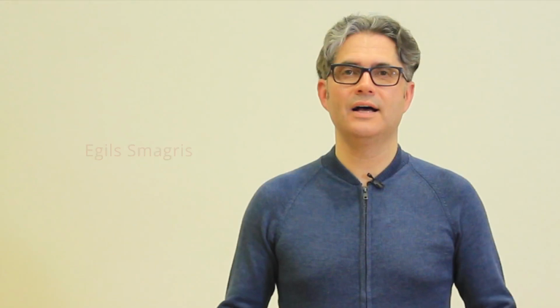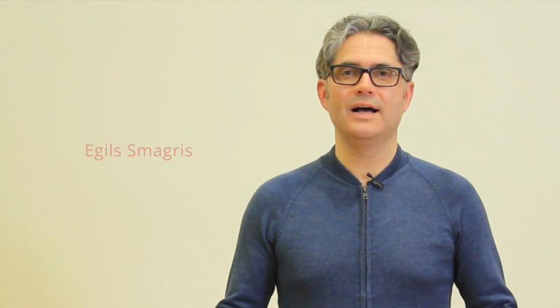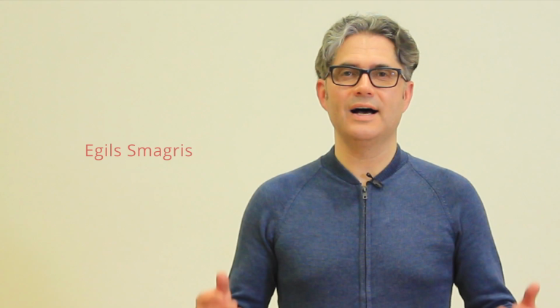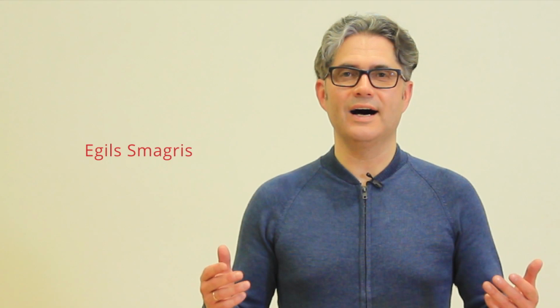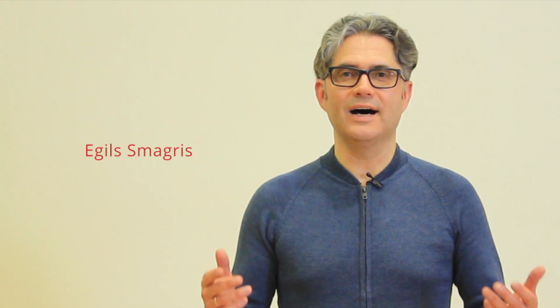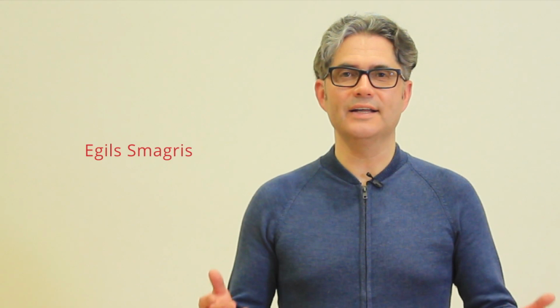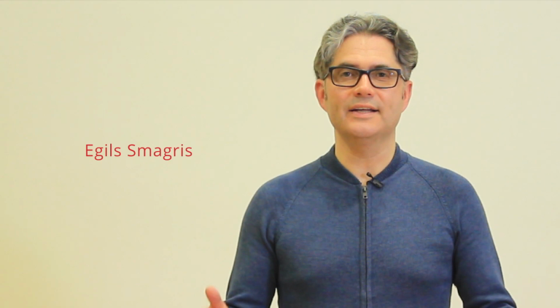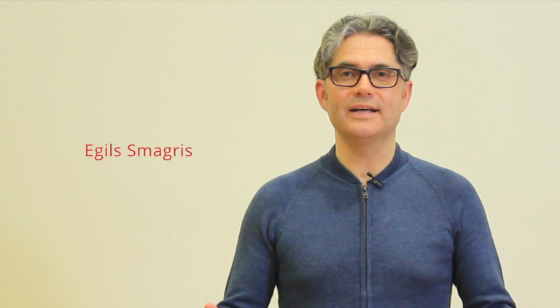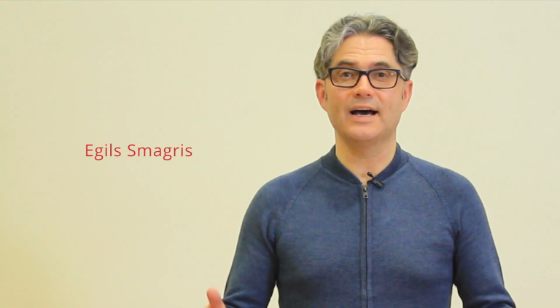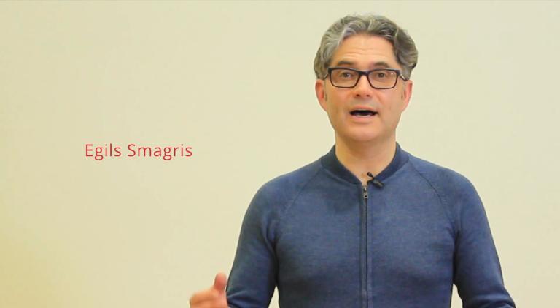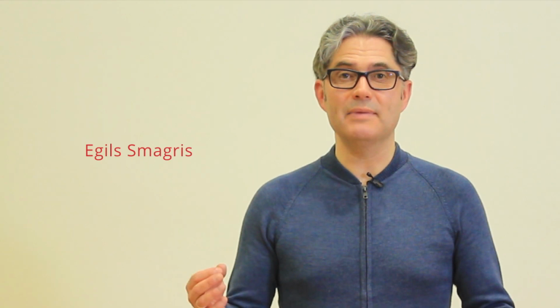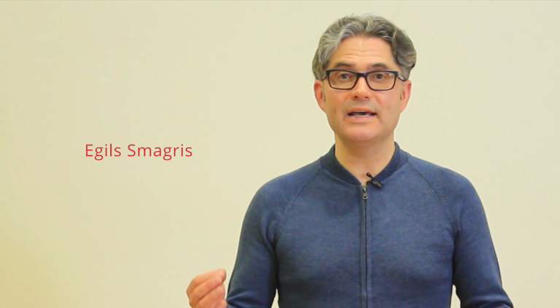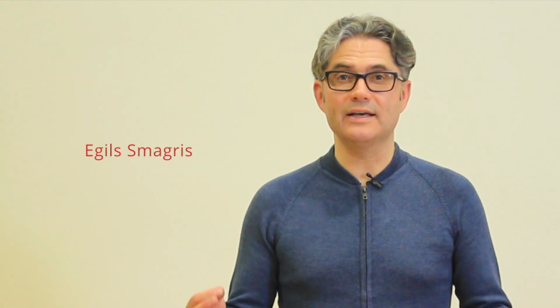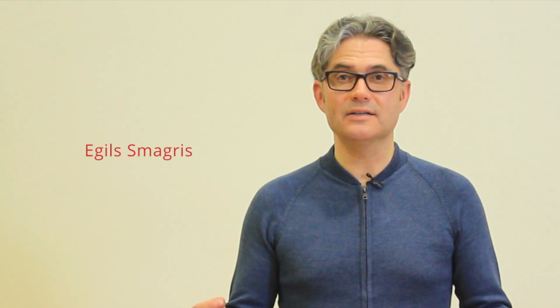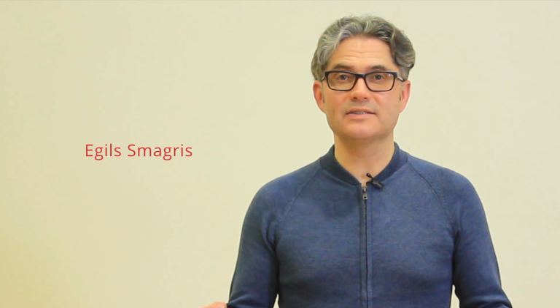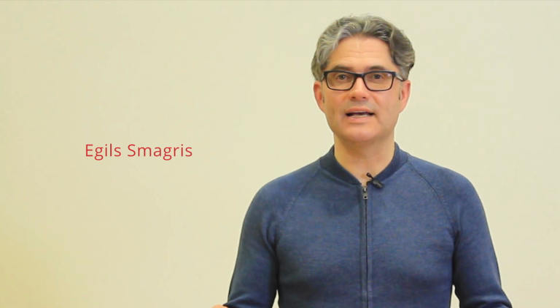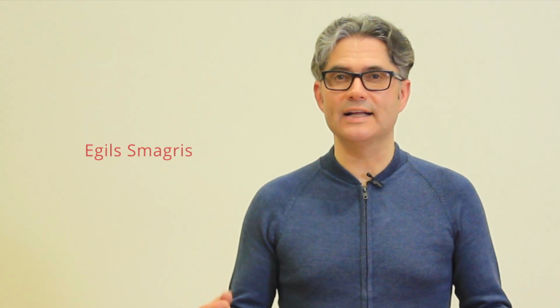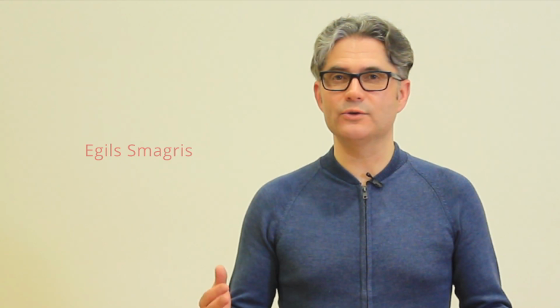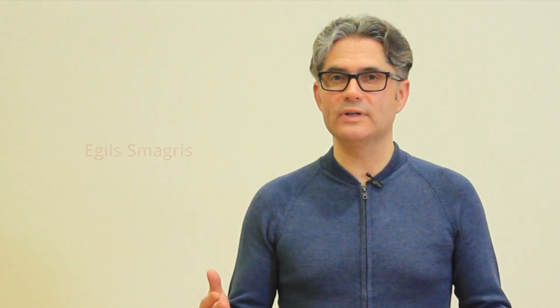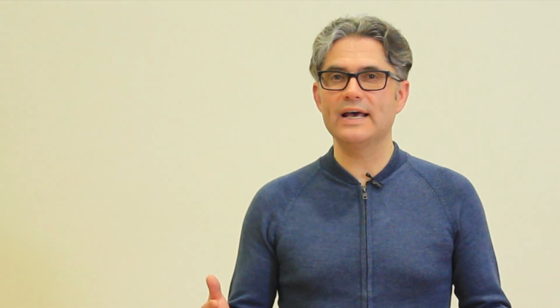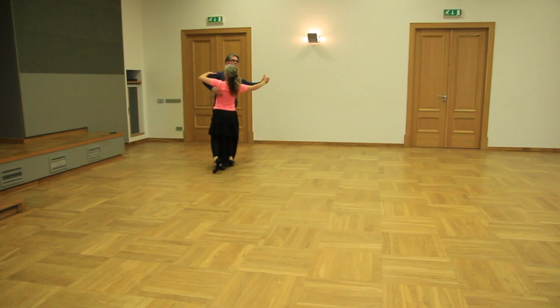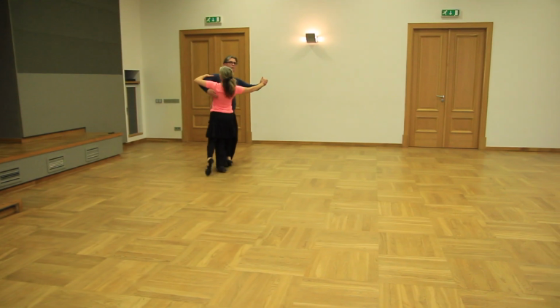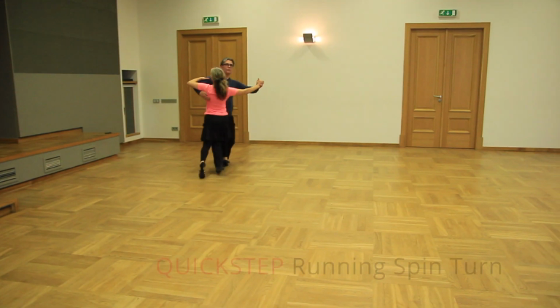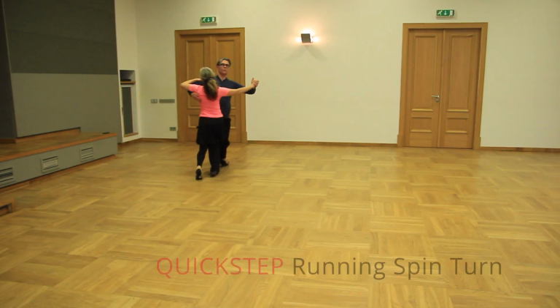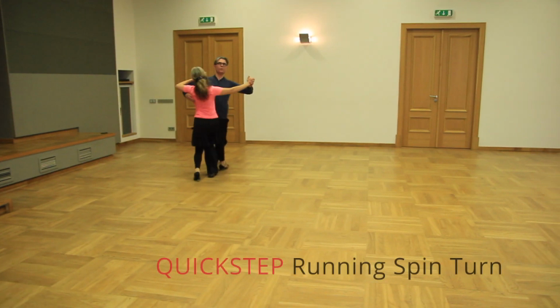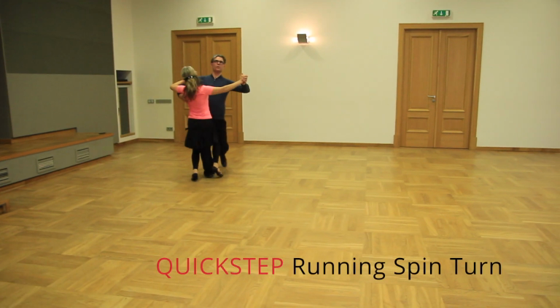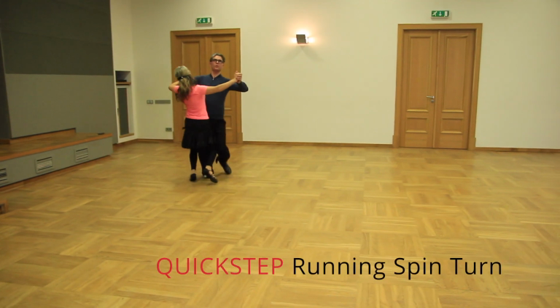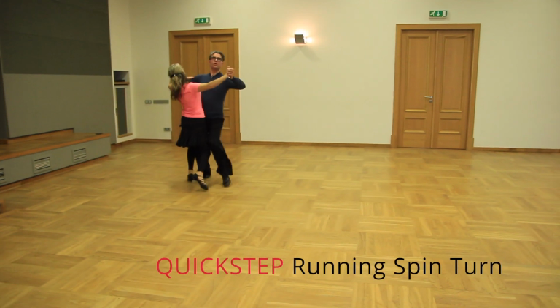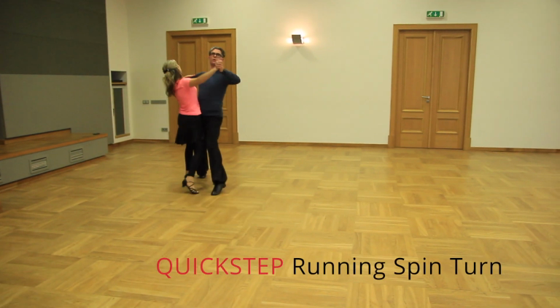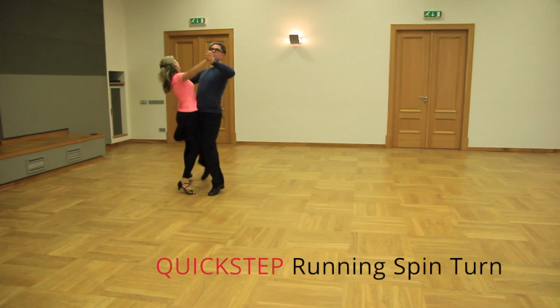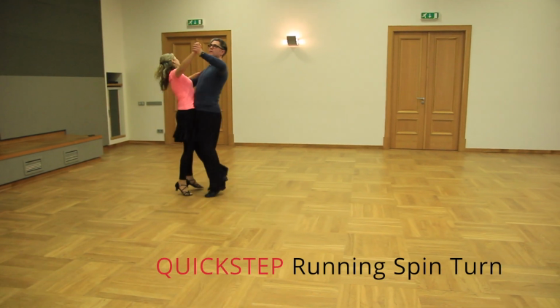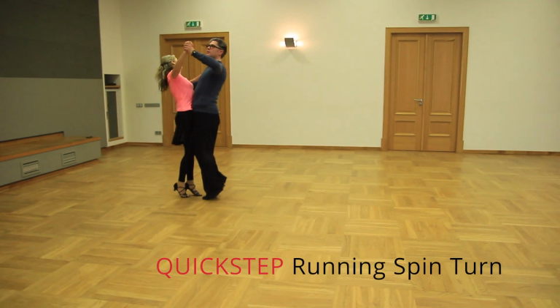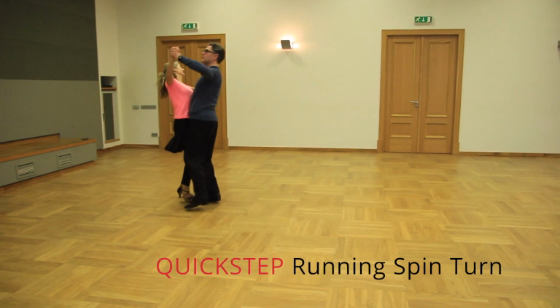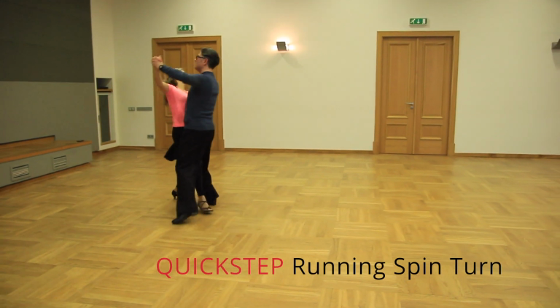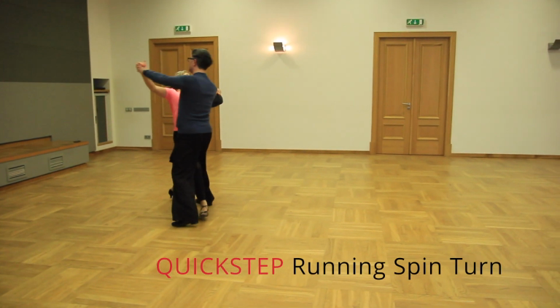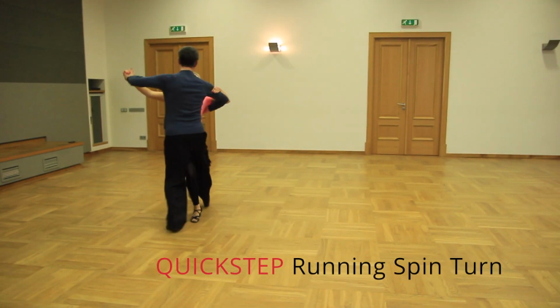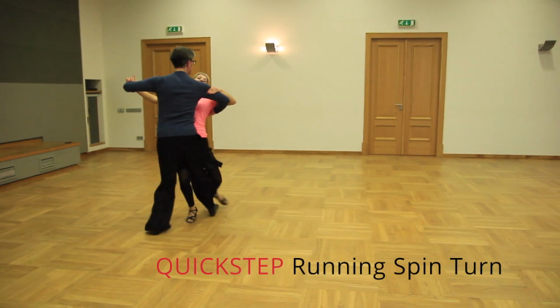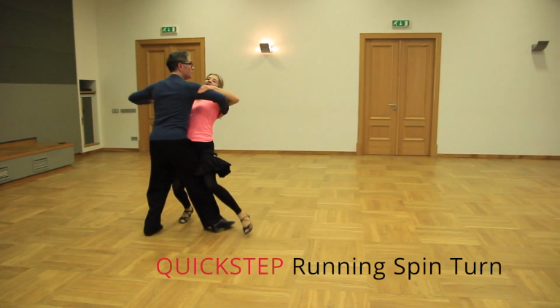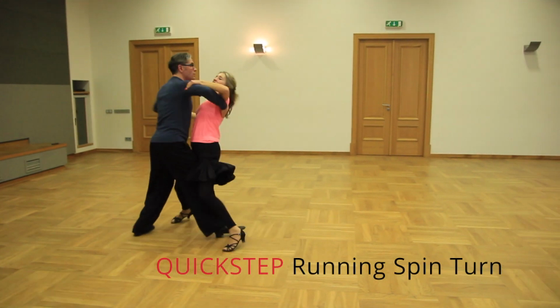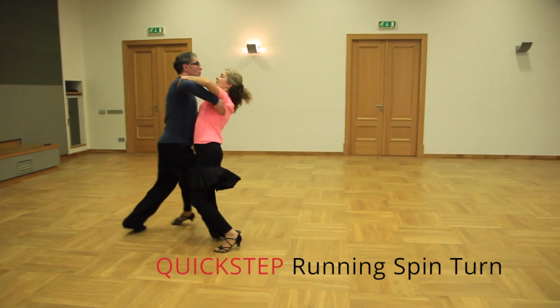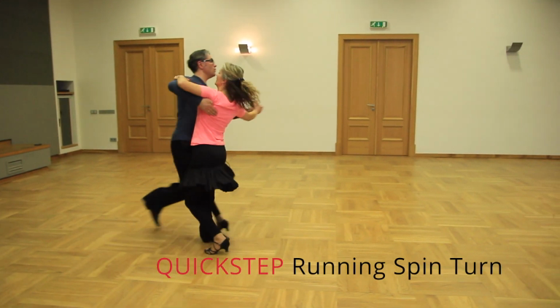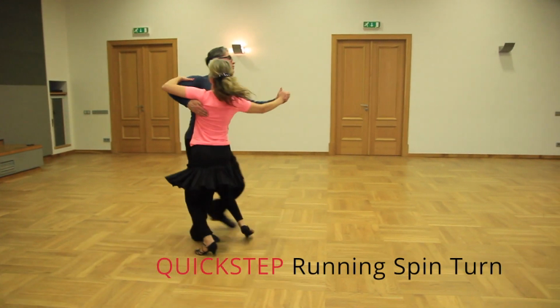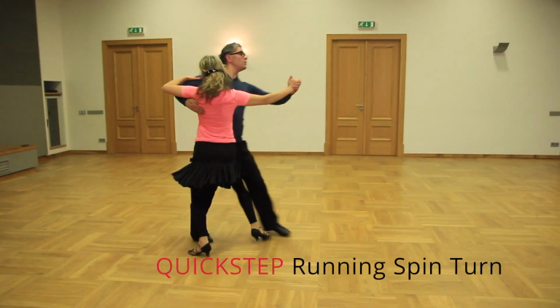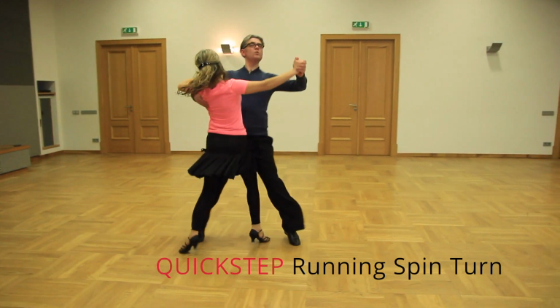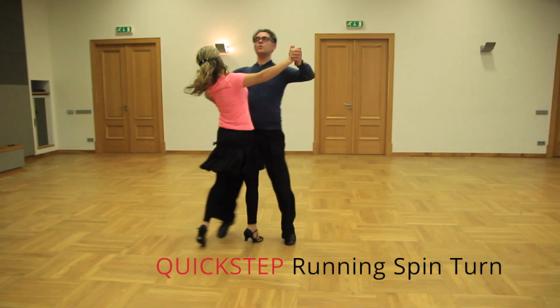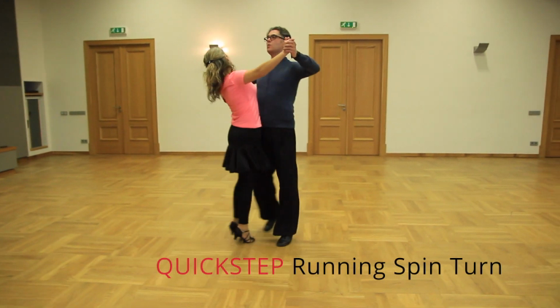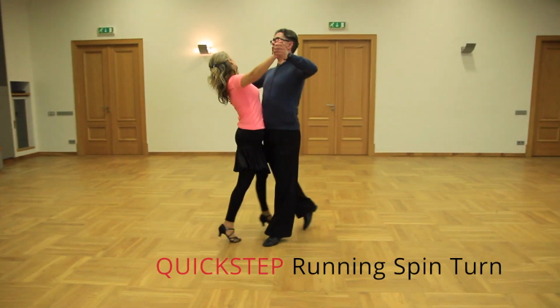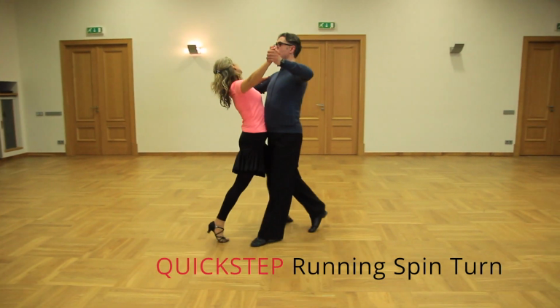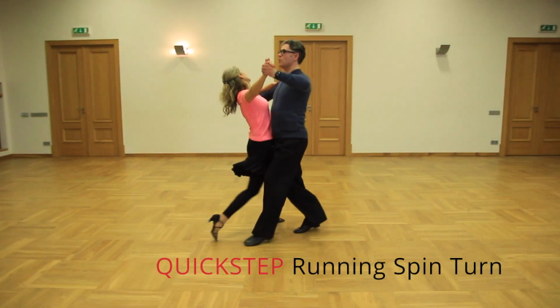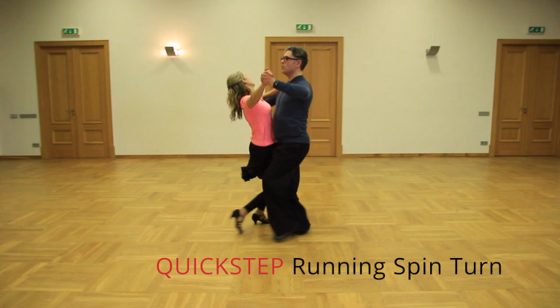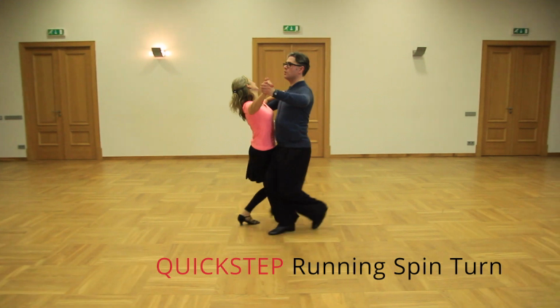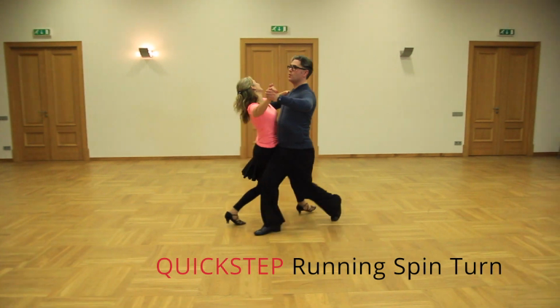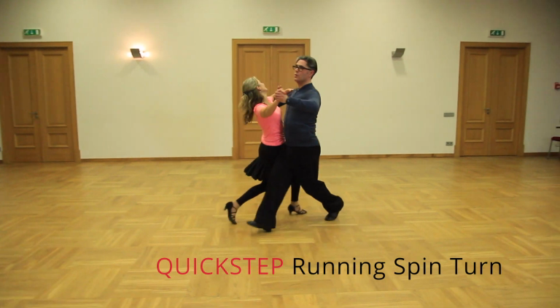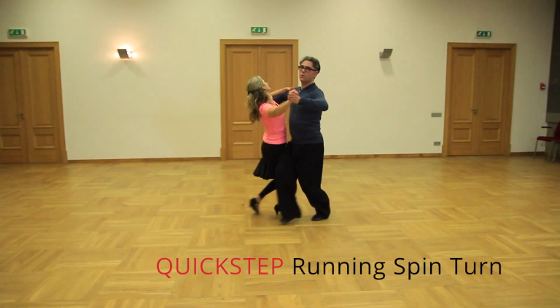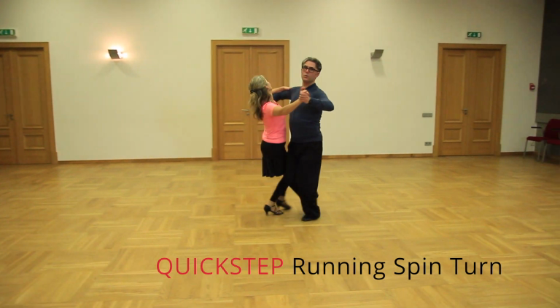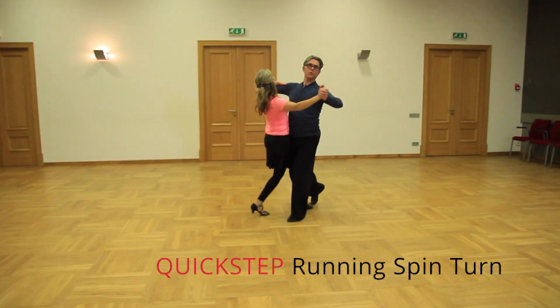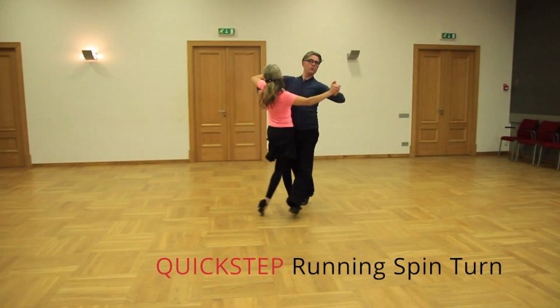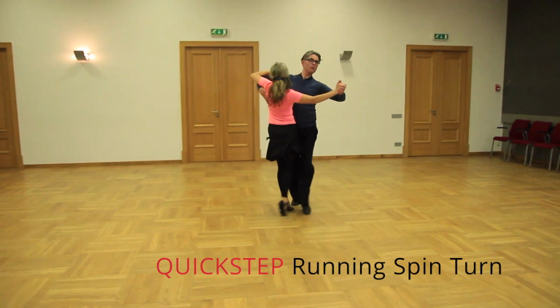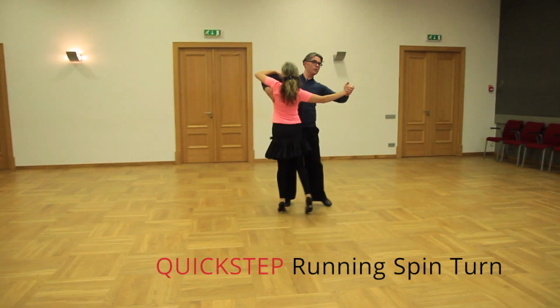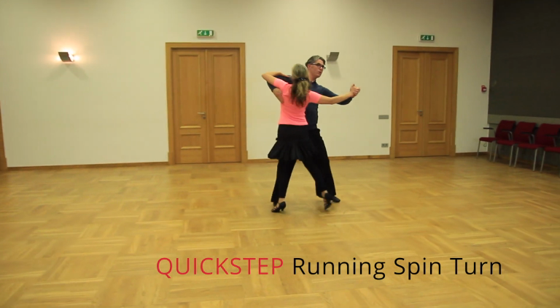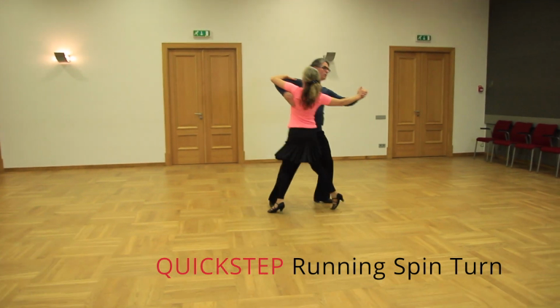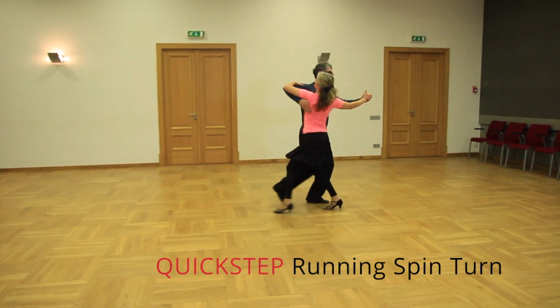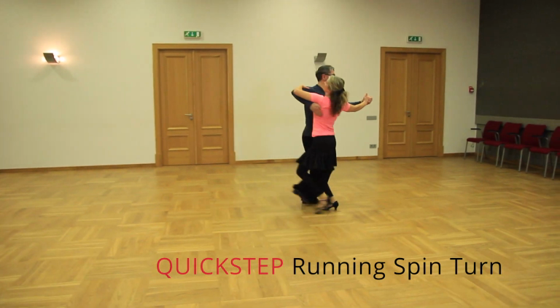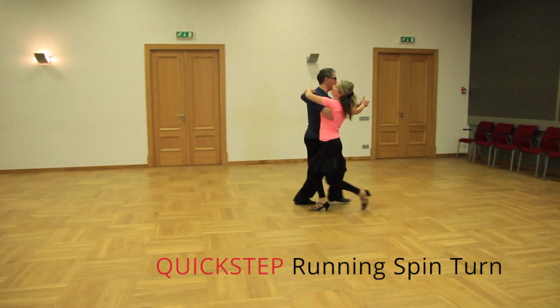Hi there, I'm Egils and today we're gonna explore a running spin turn in quickstep and two exciting routines.